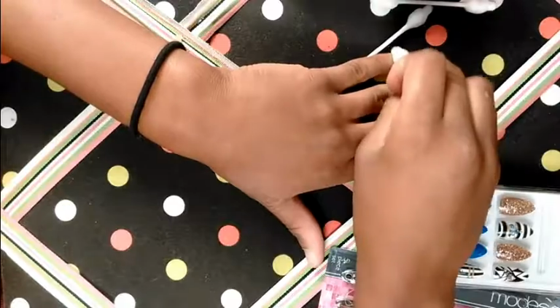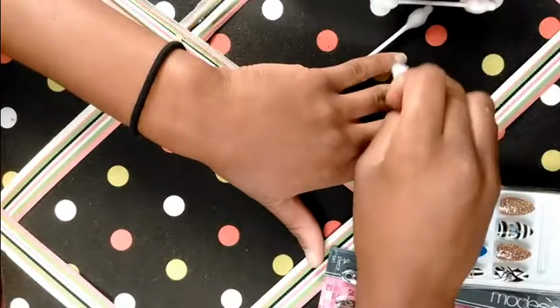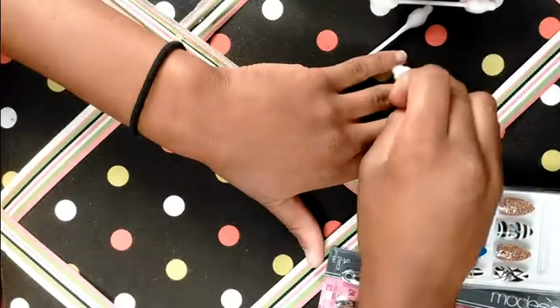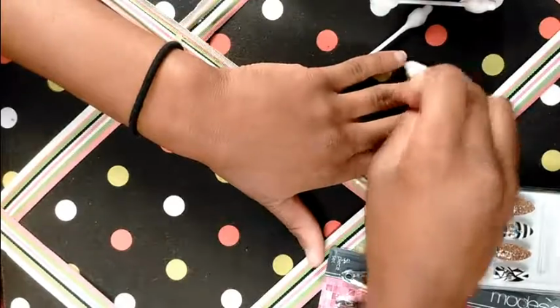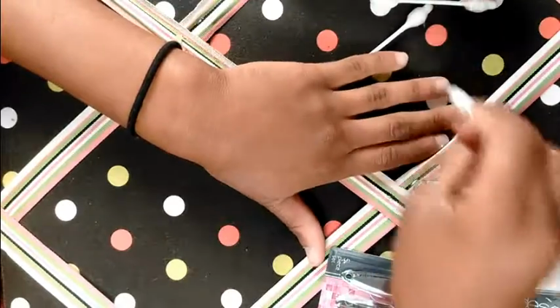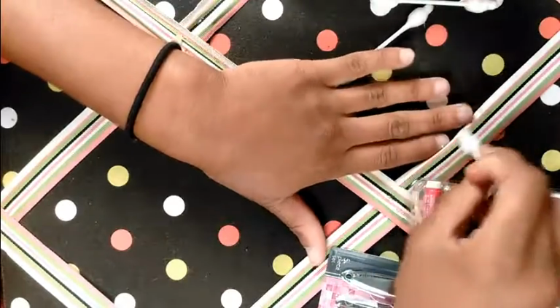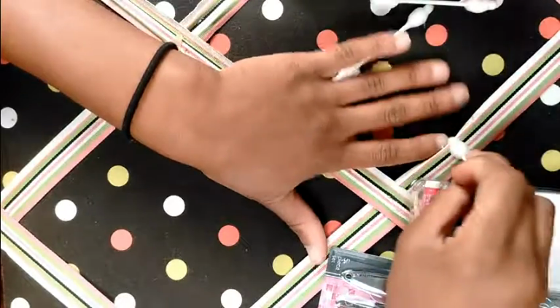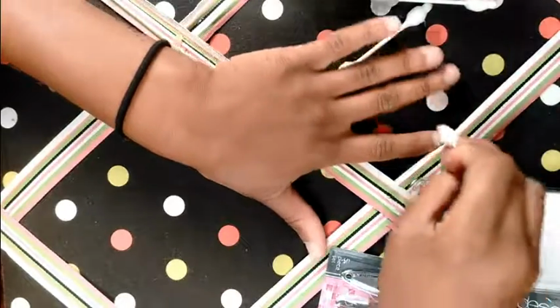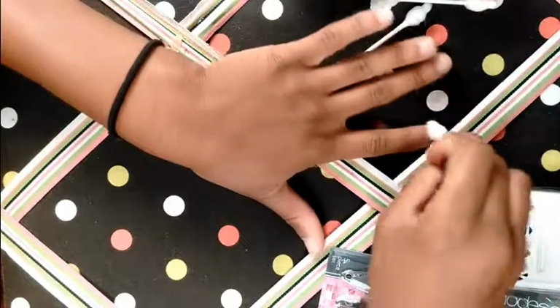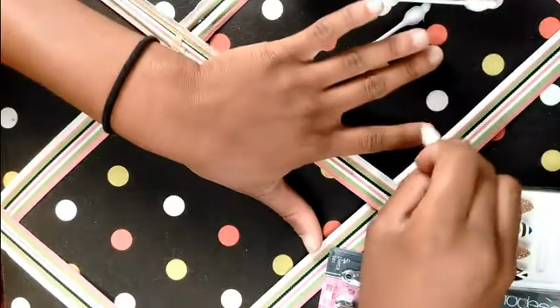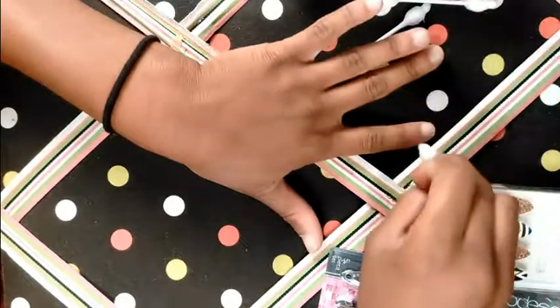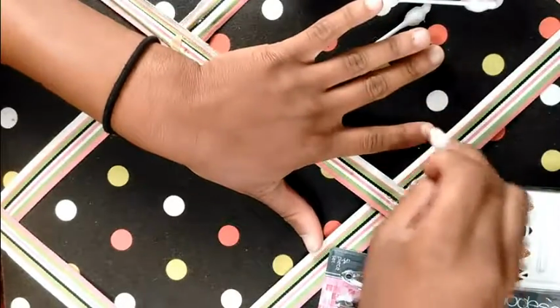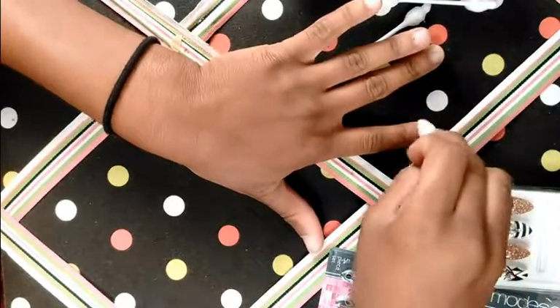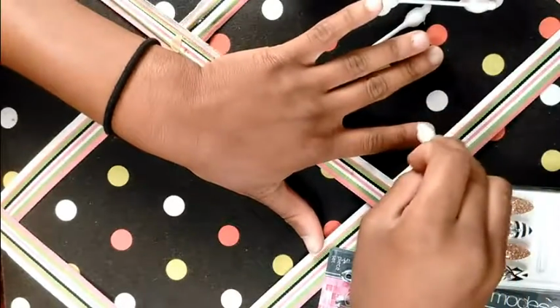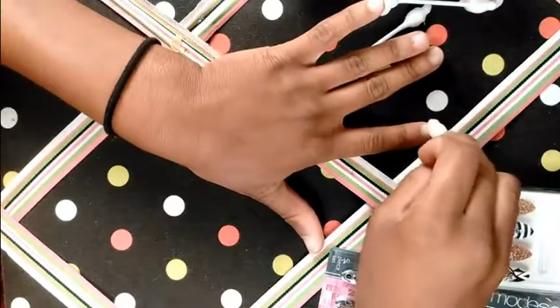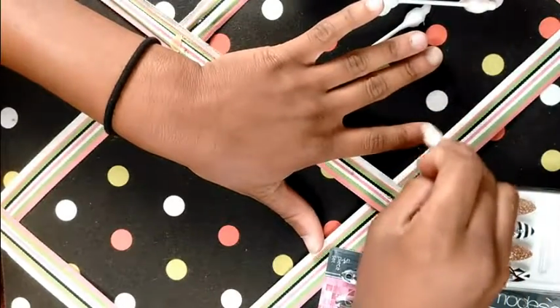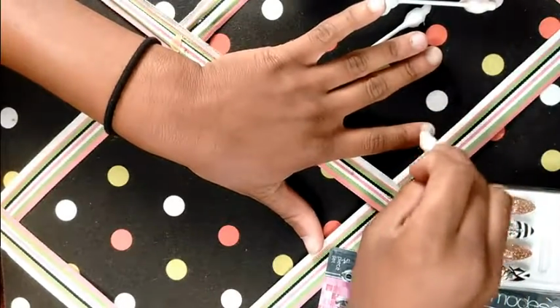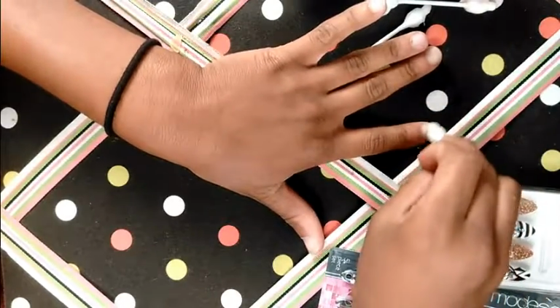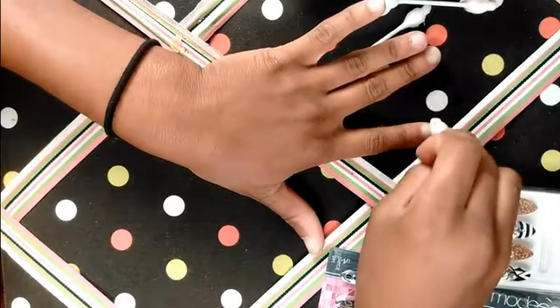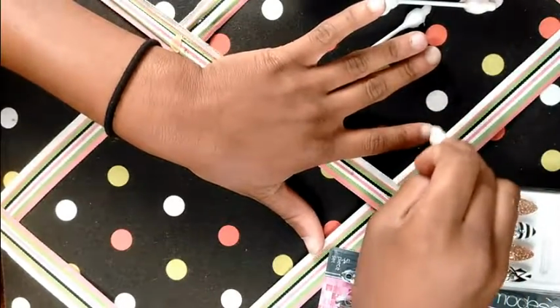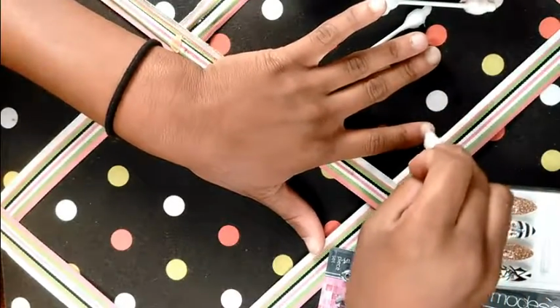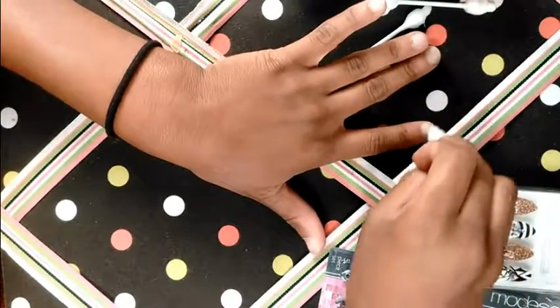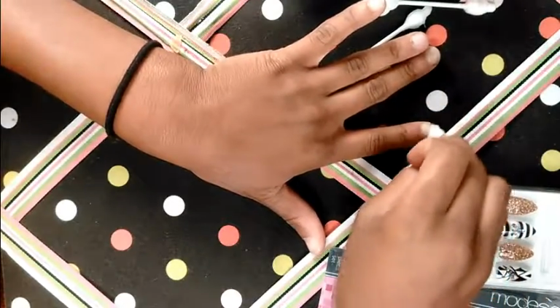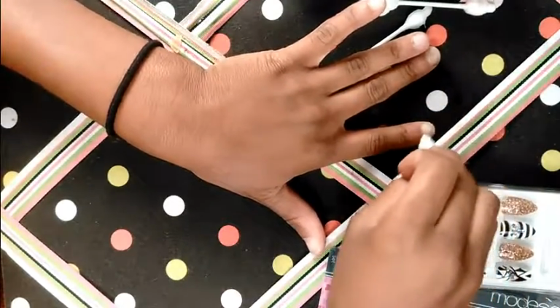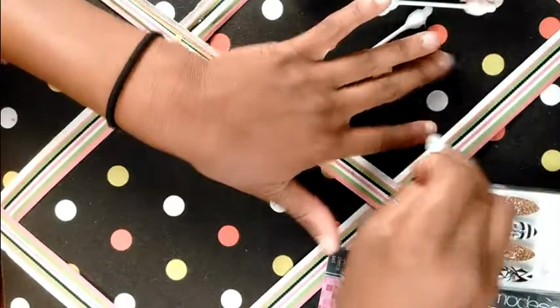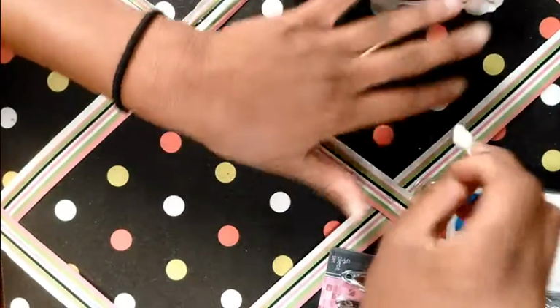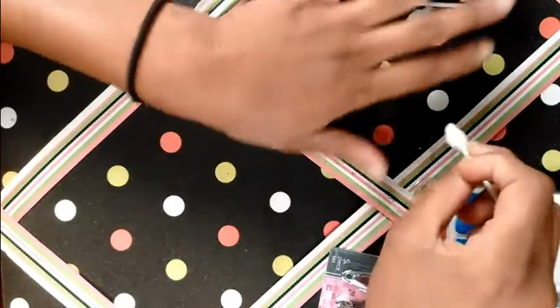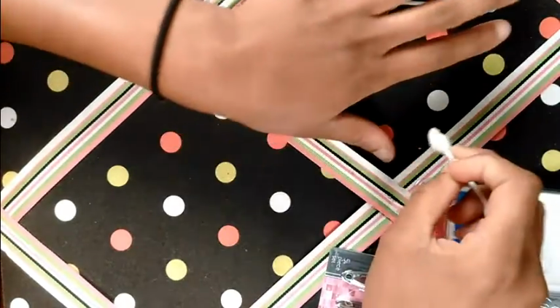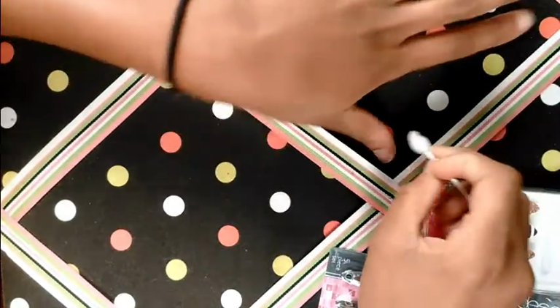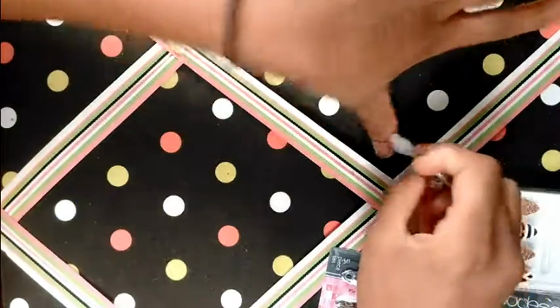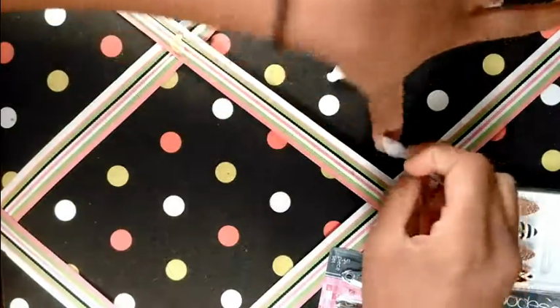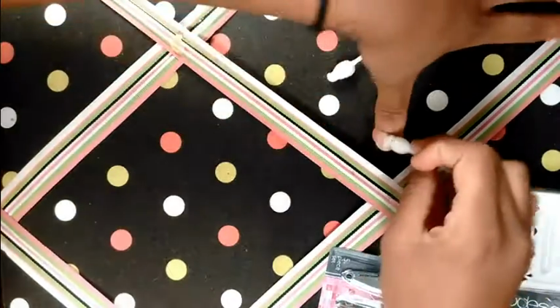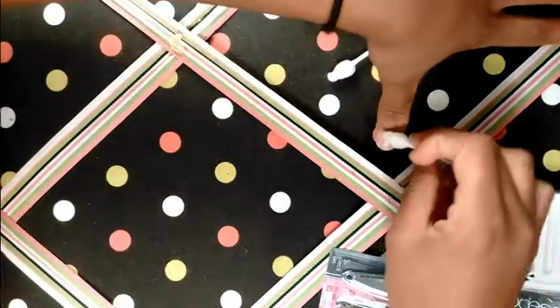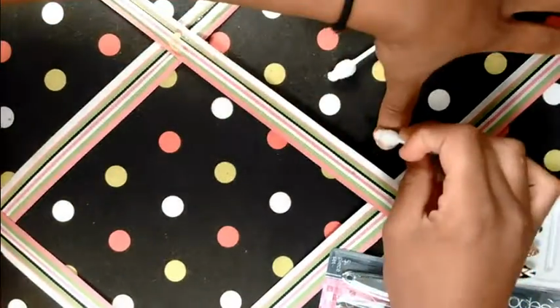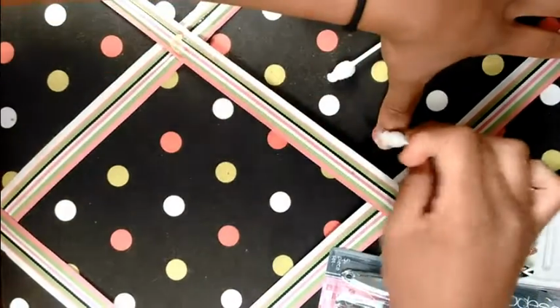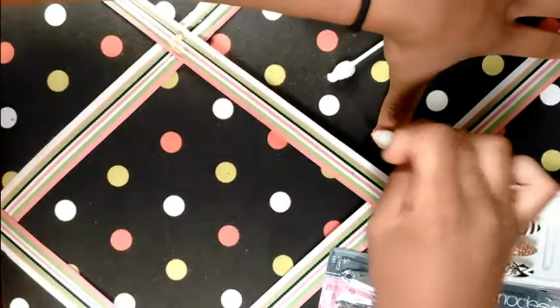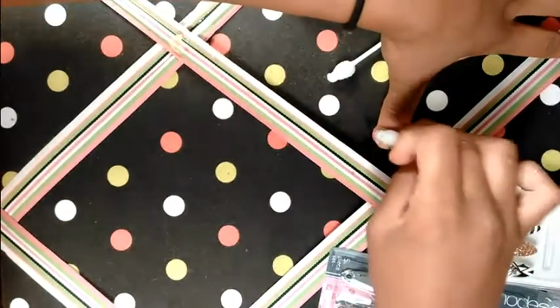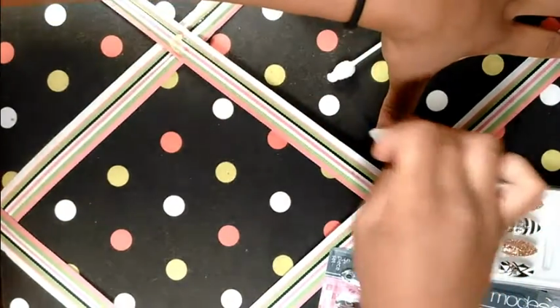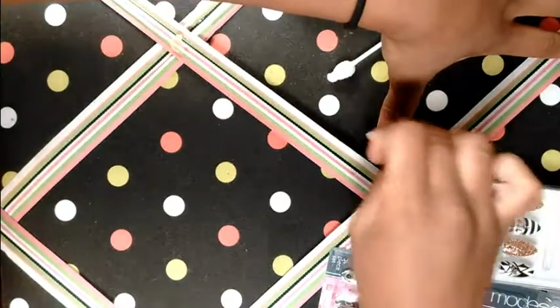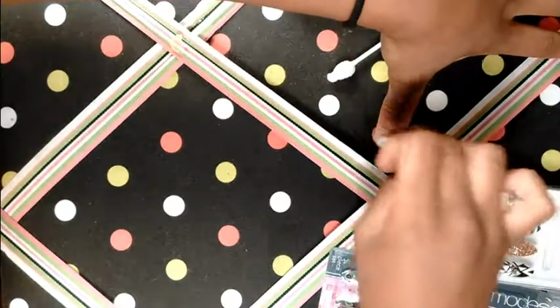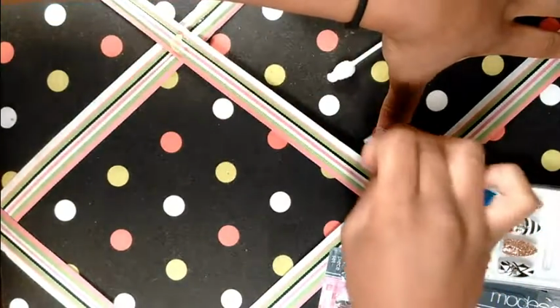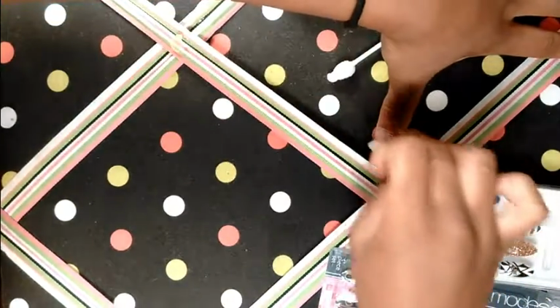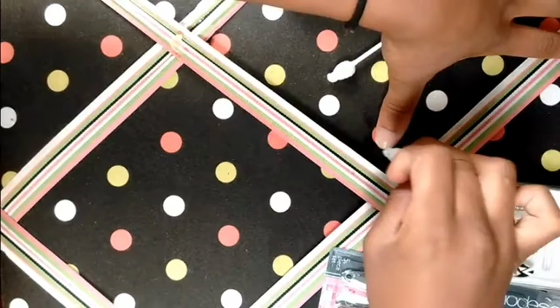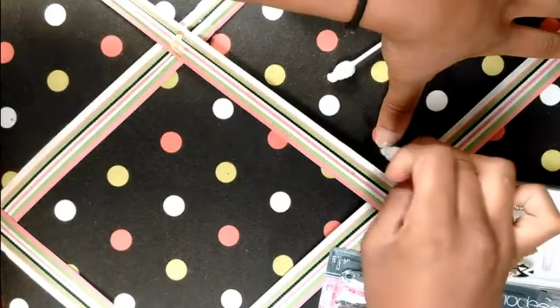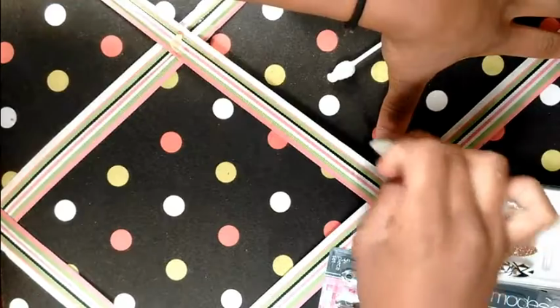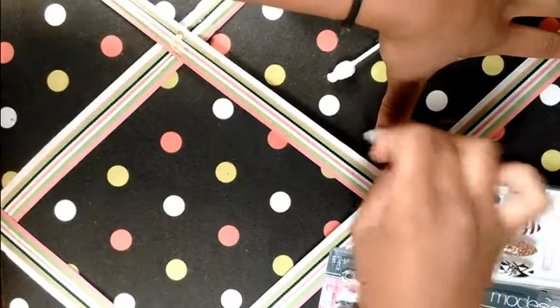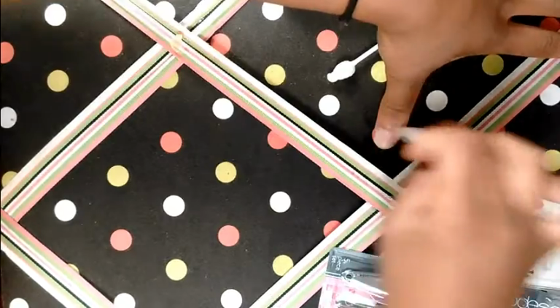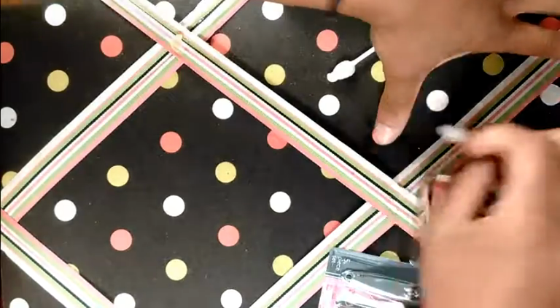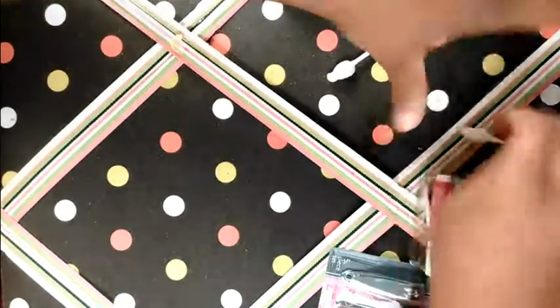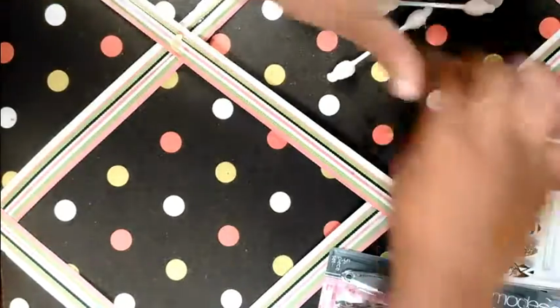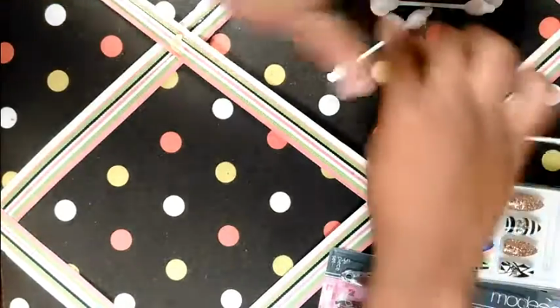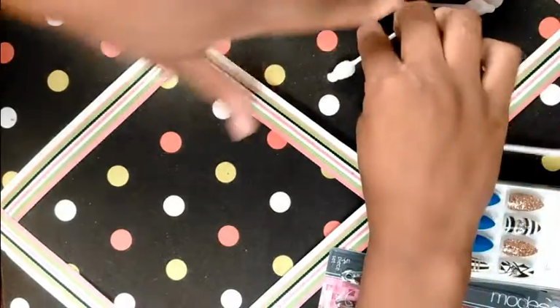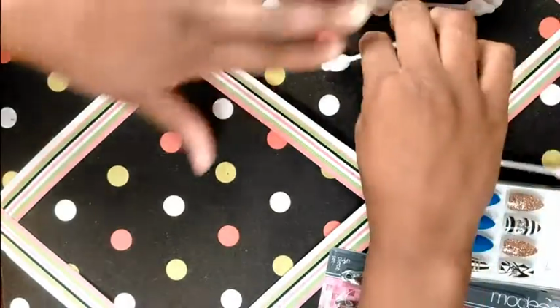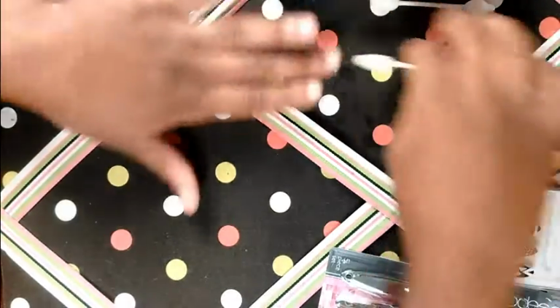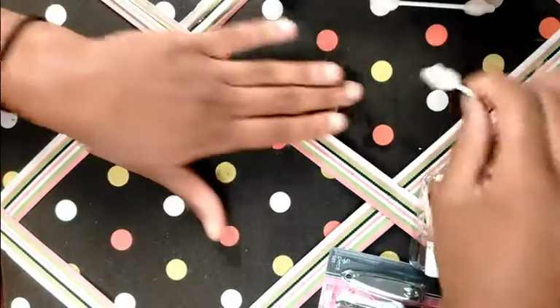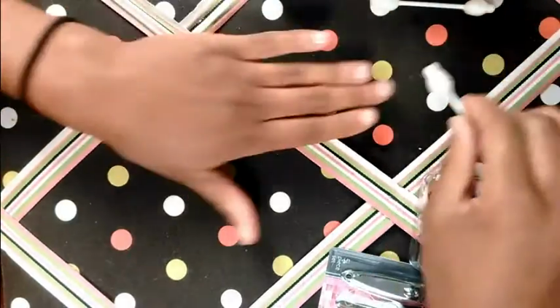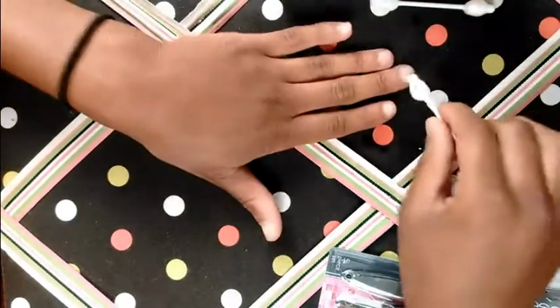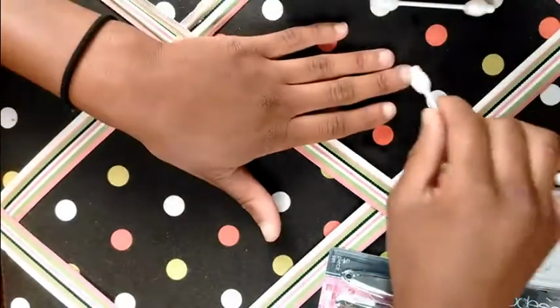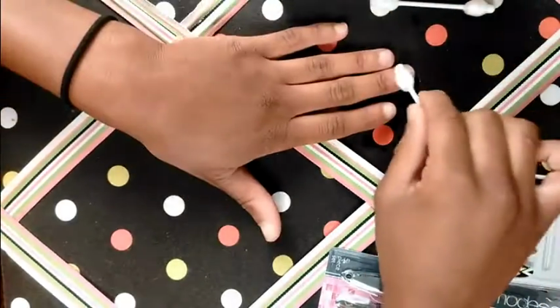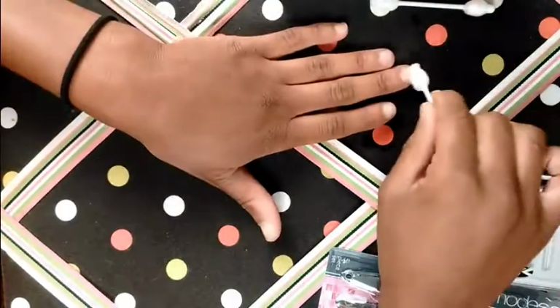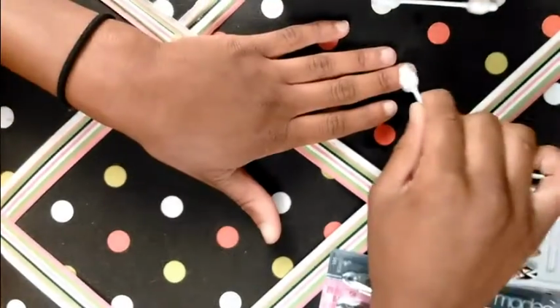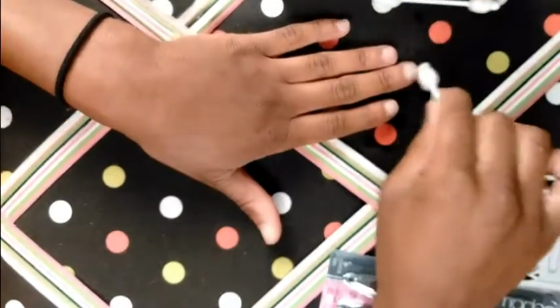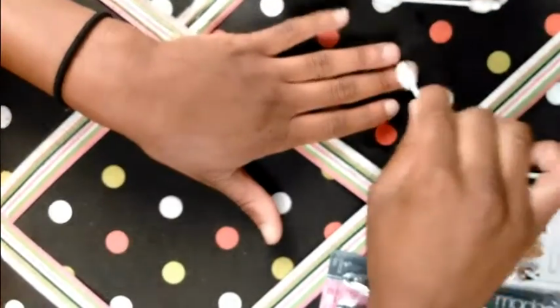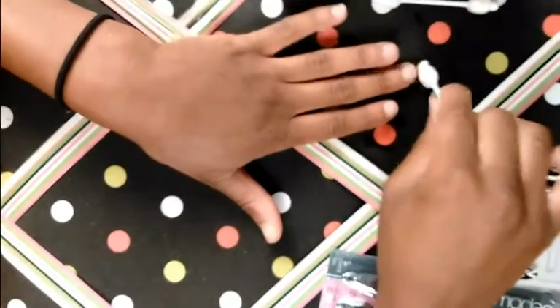Right now I'm just taking some nail cleaner on some Q-tips and just cleaning my nails with it.